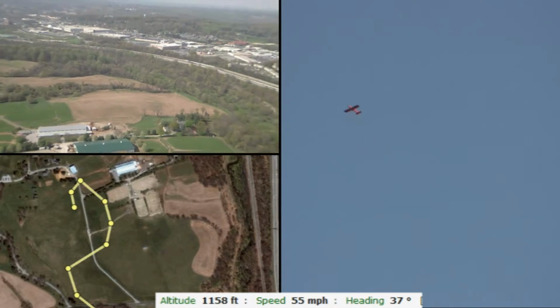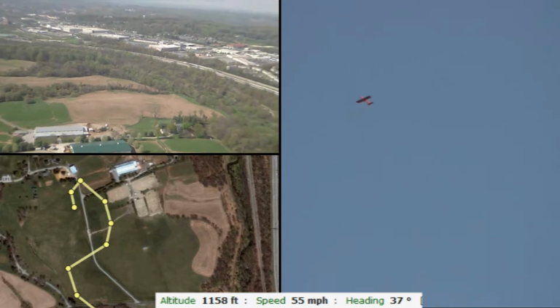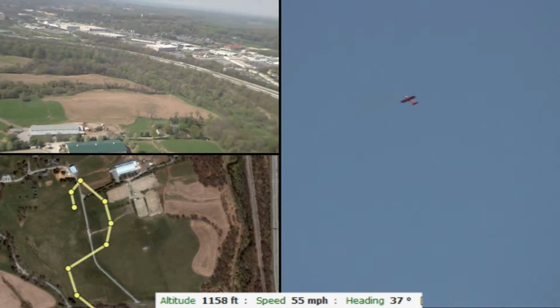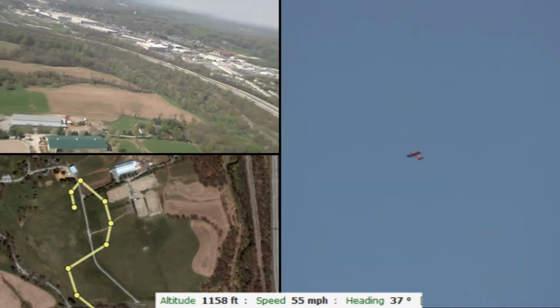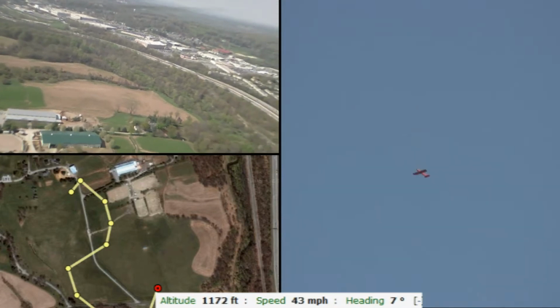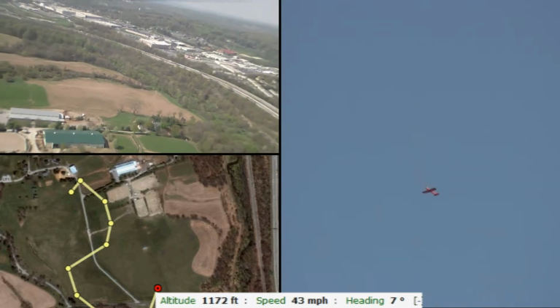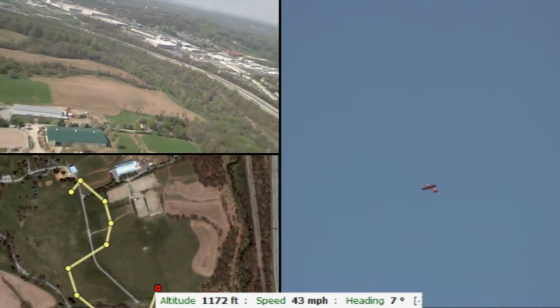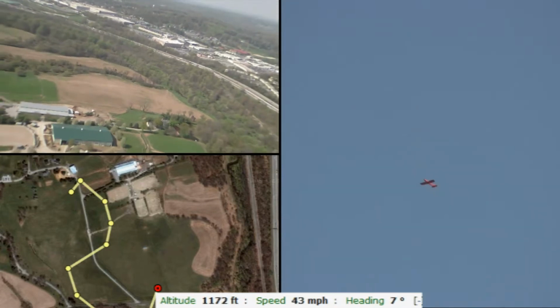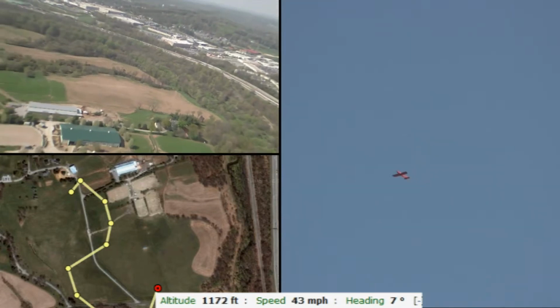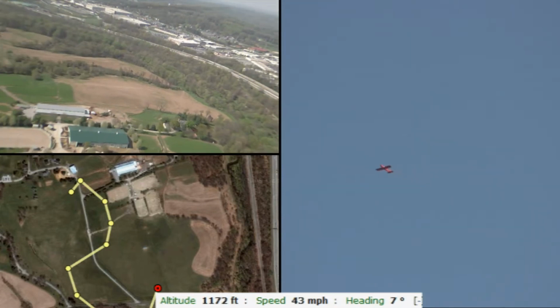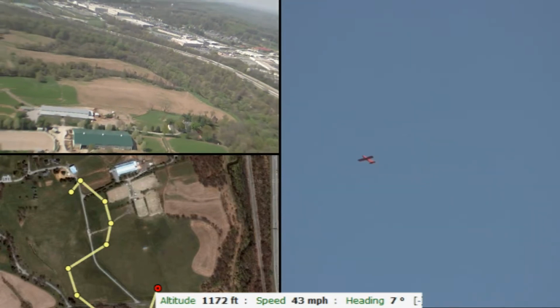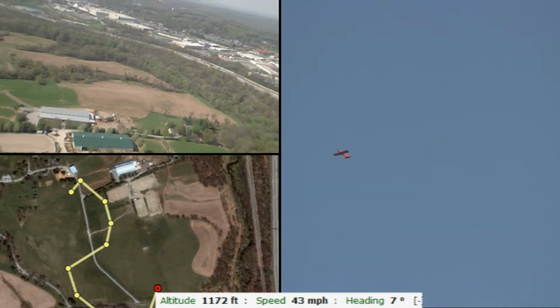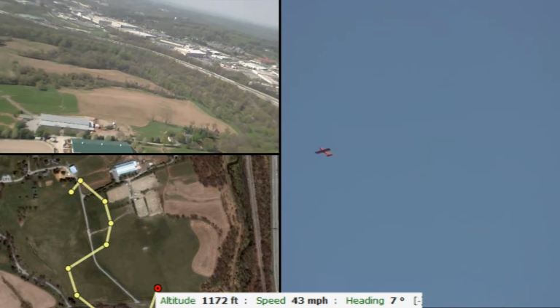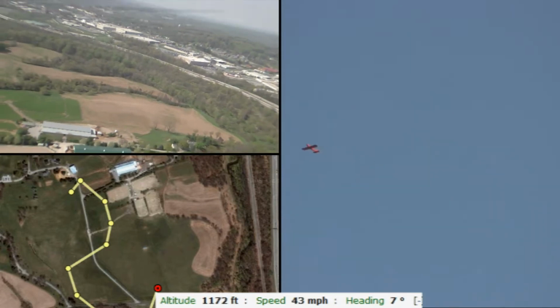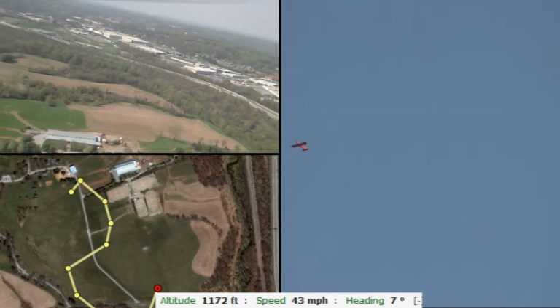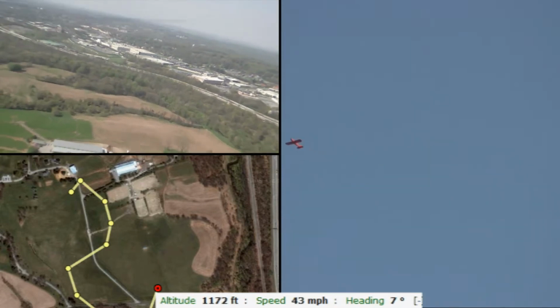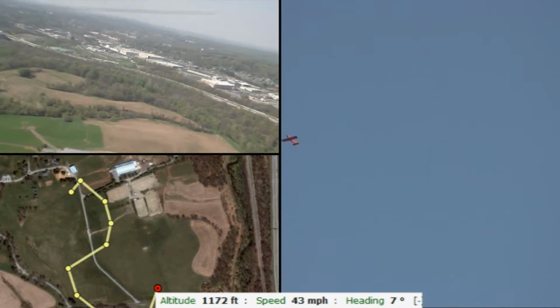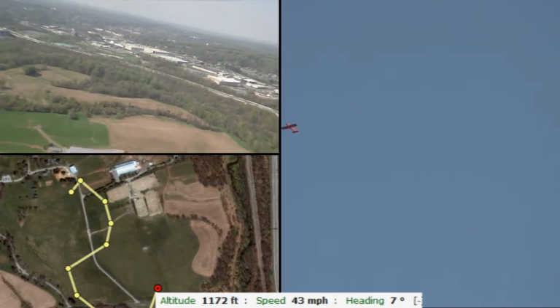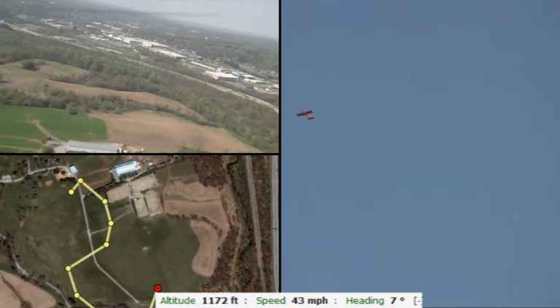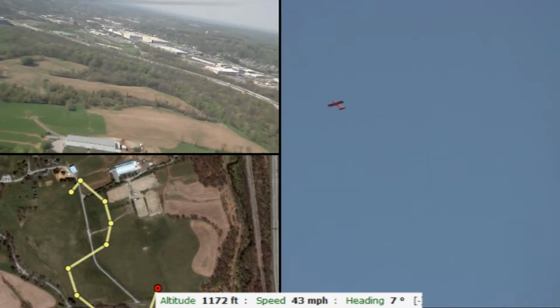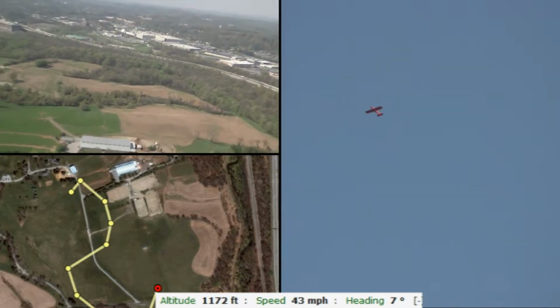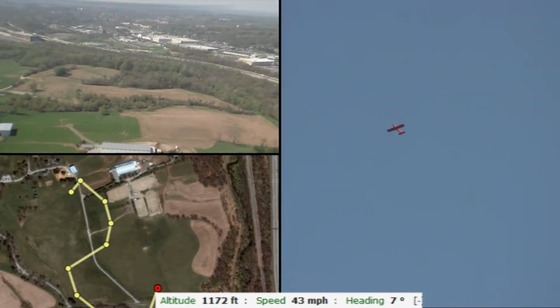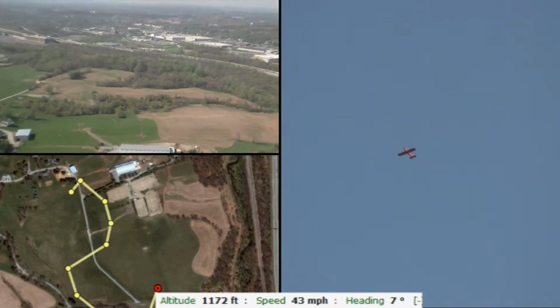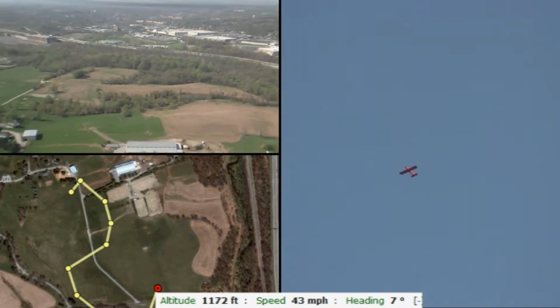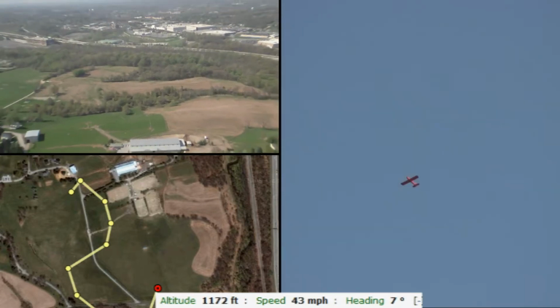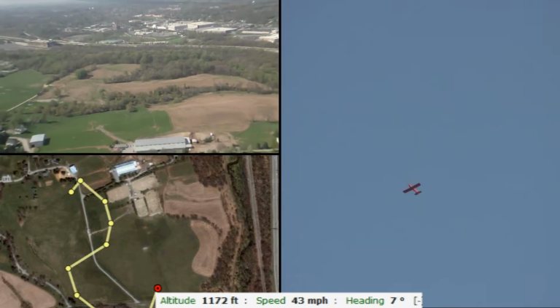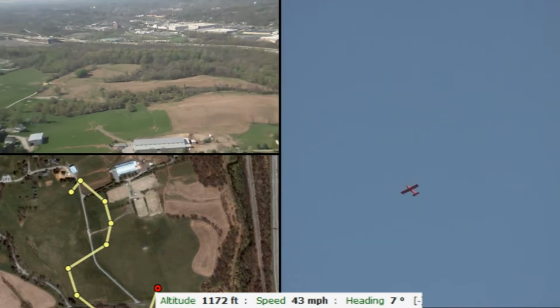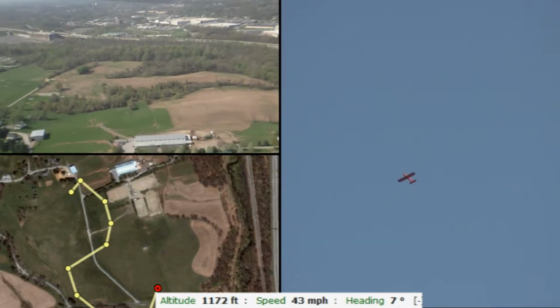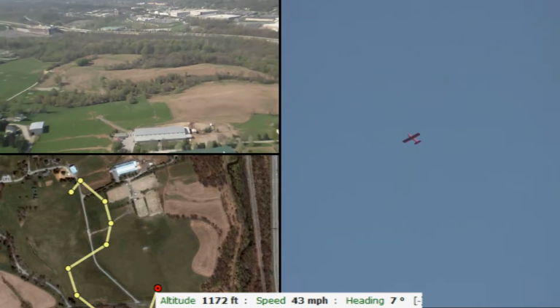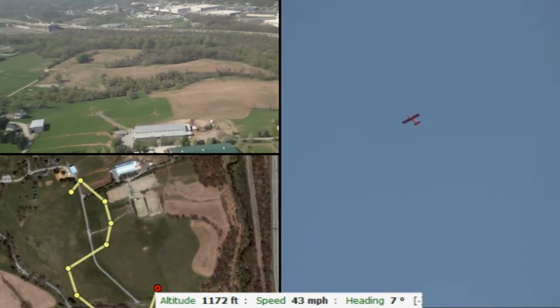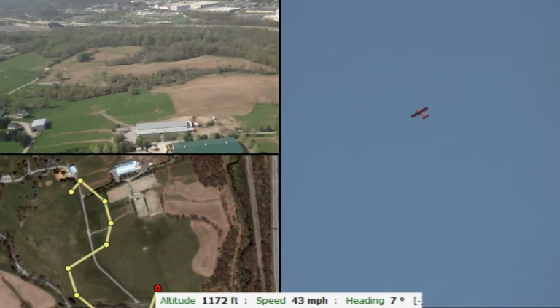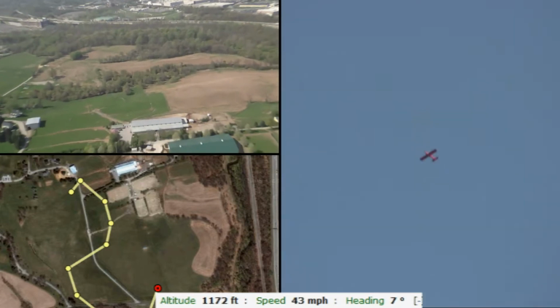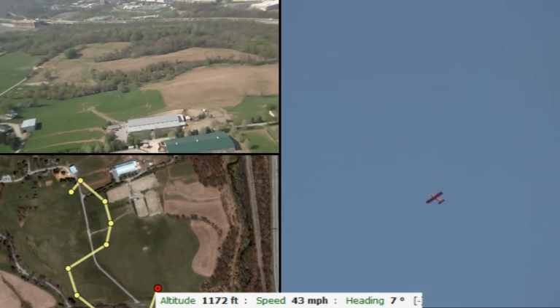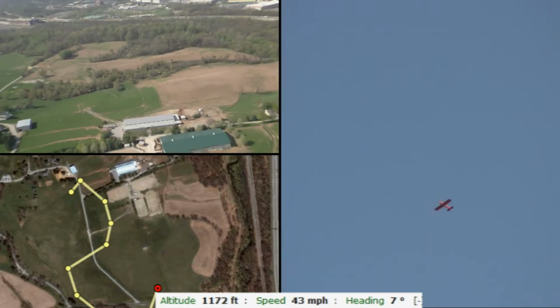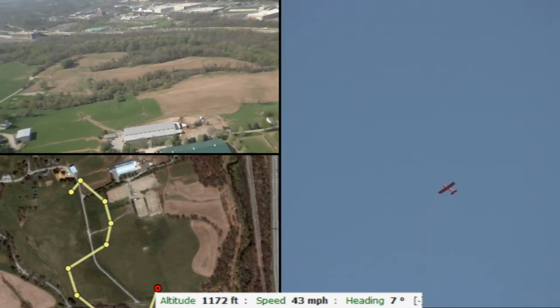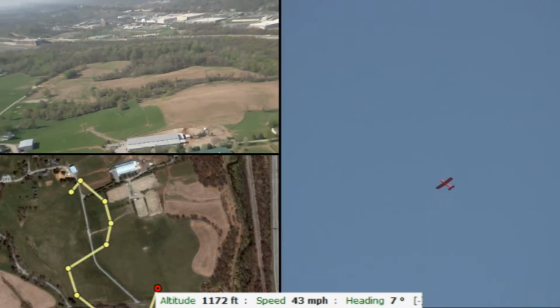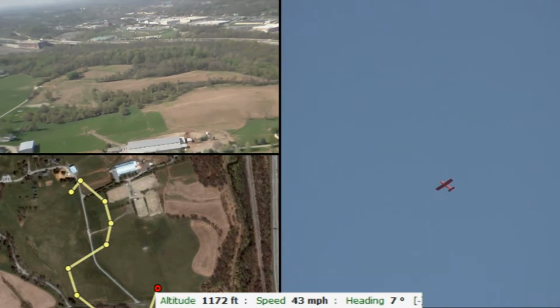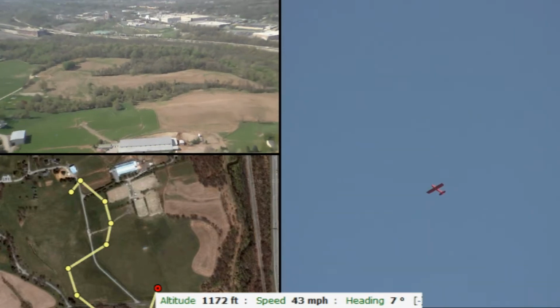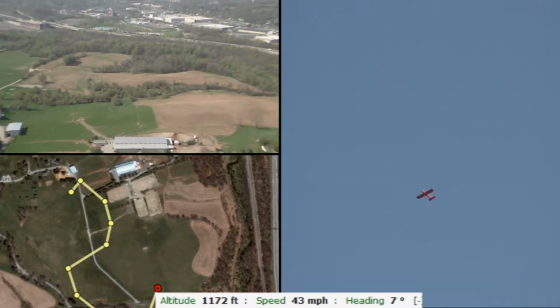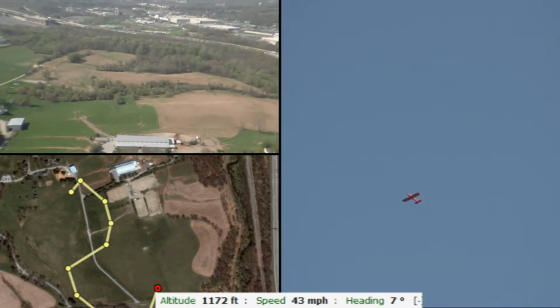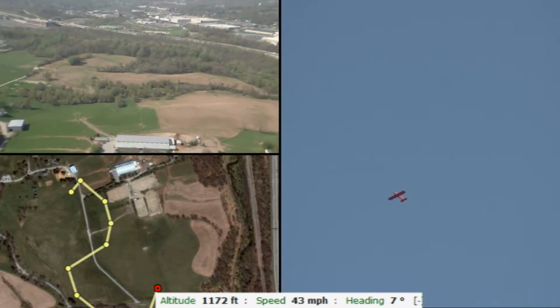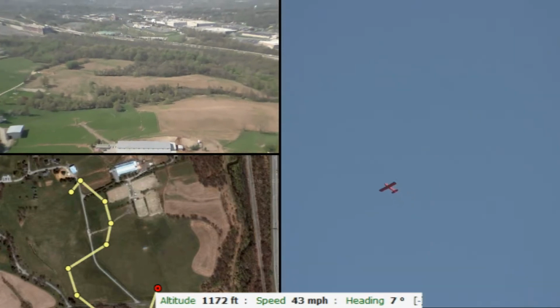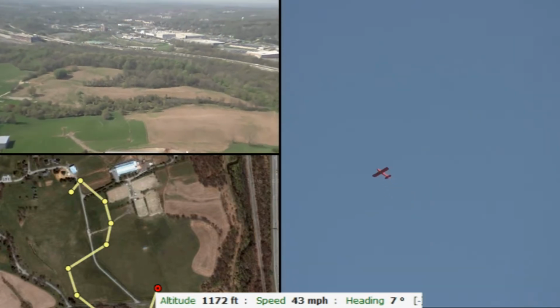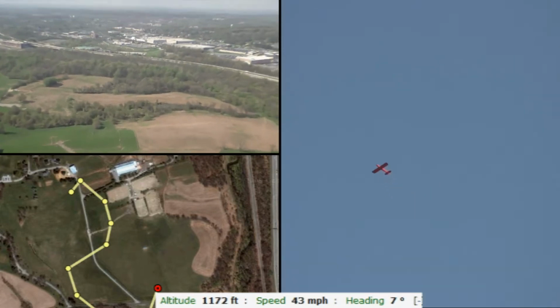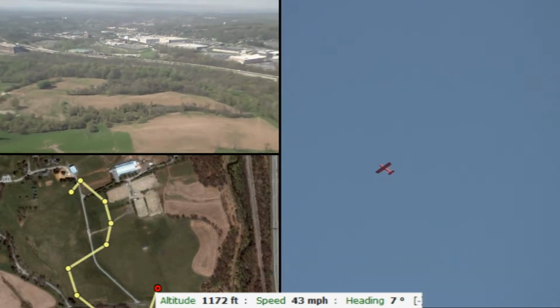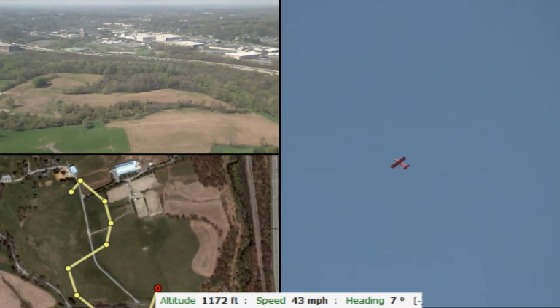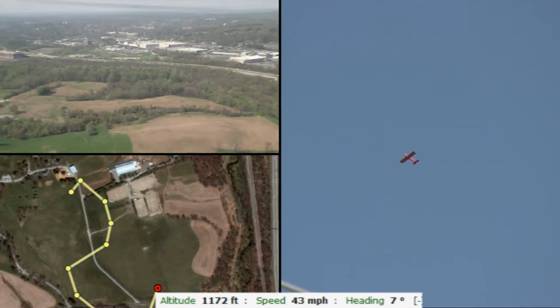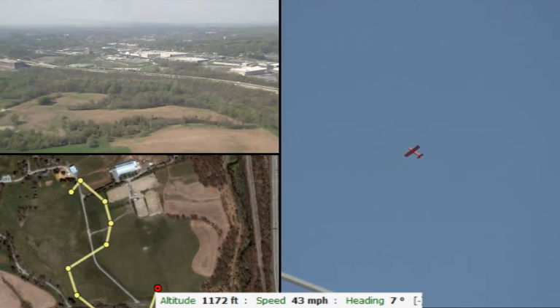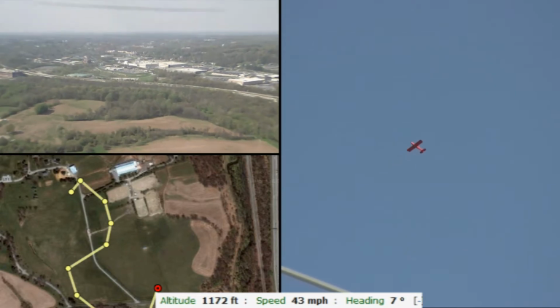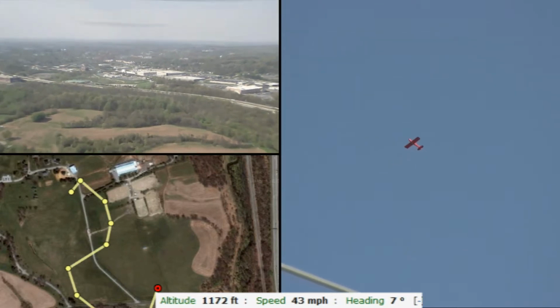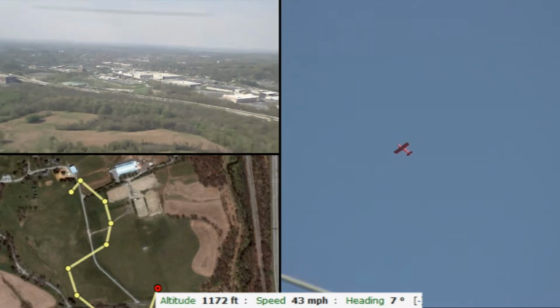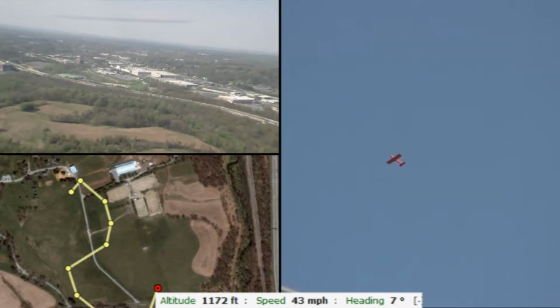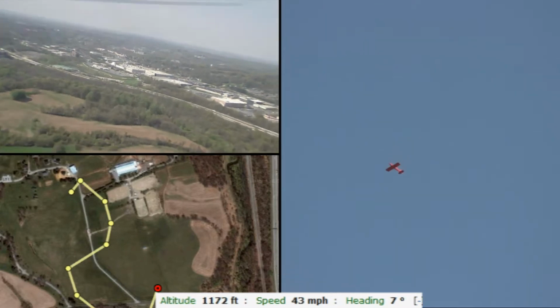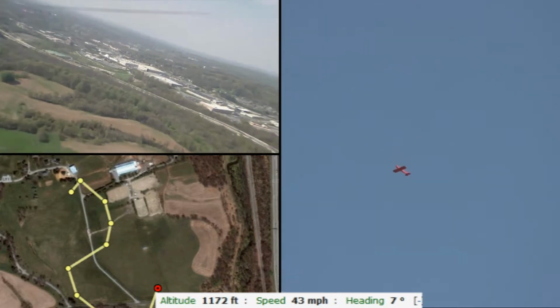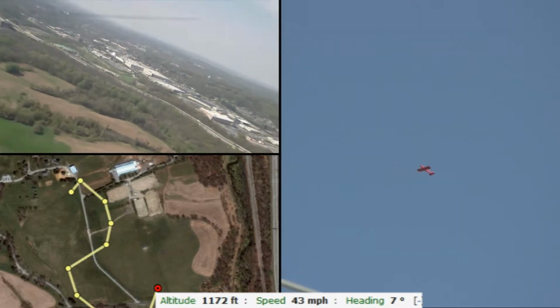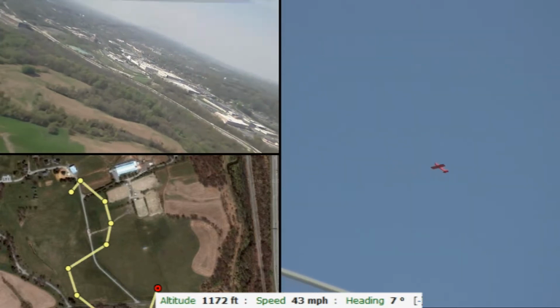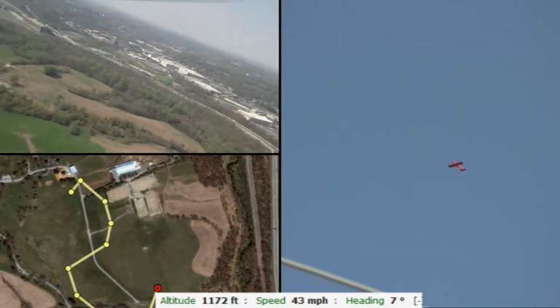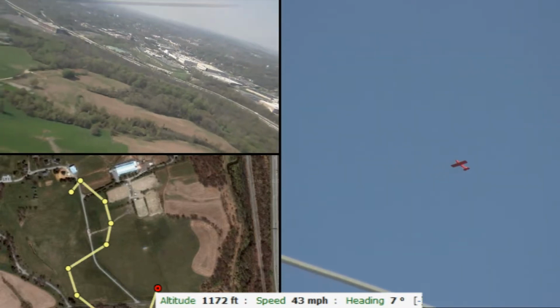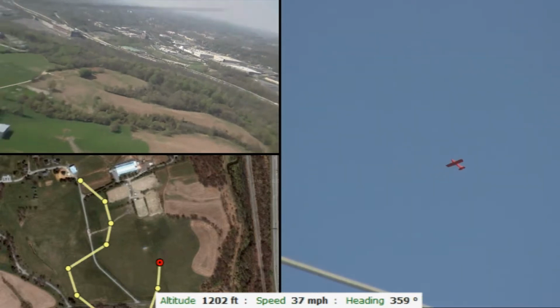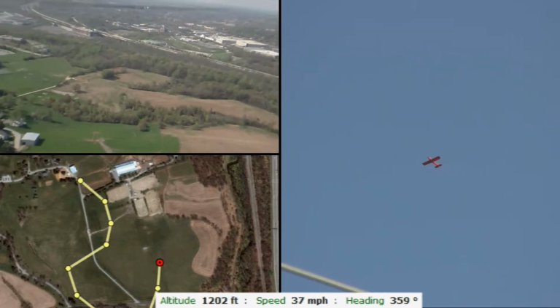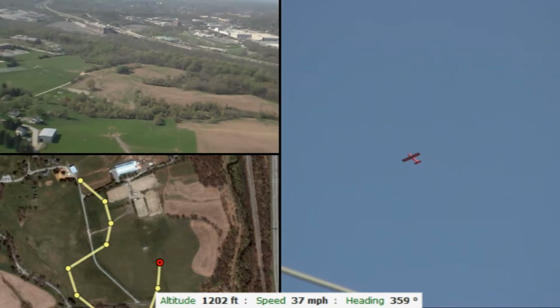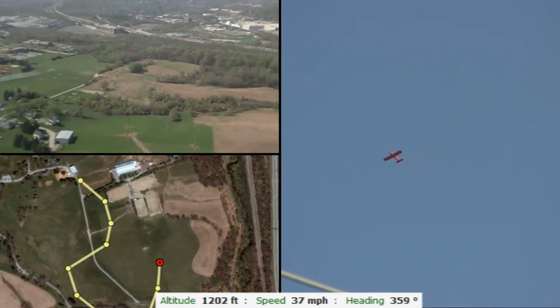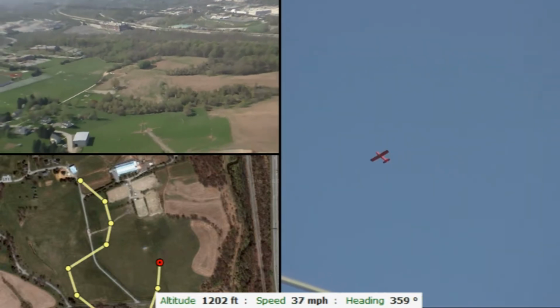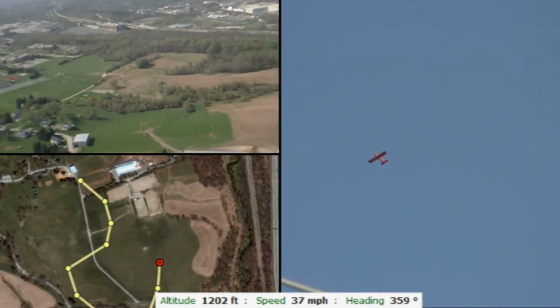Did you do that last time? I don't remember. What's the height? Now you're back on this side. 1172.